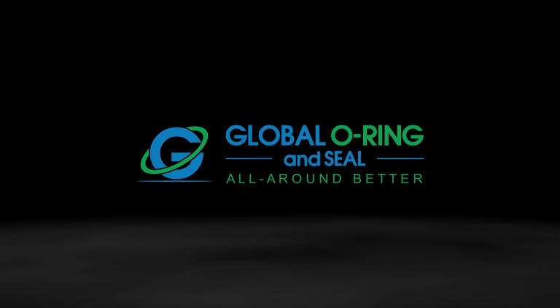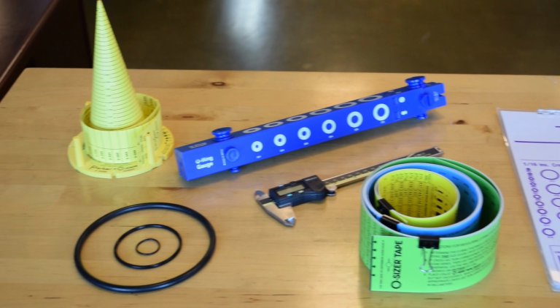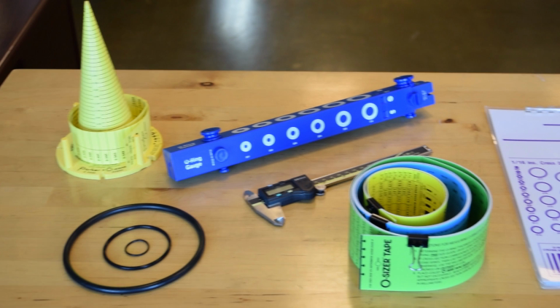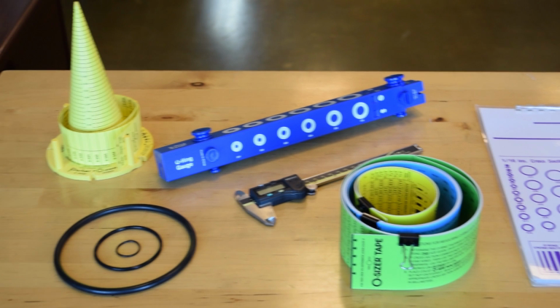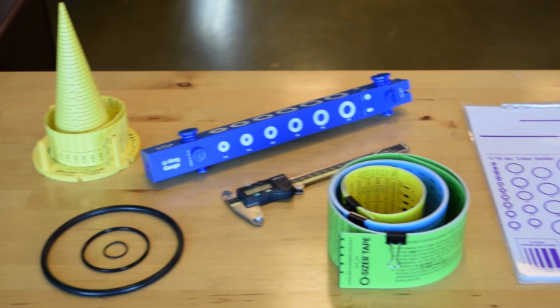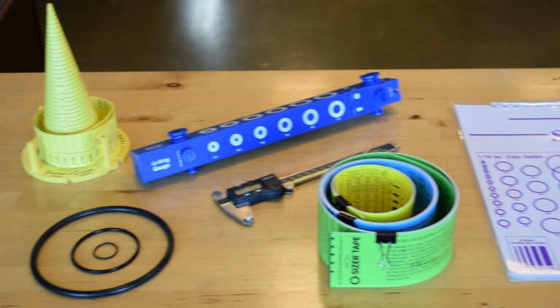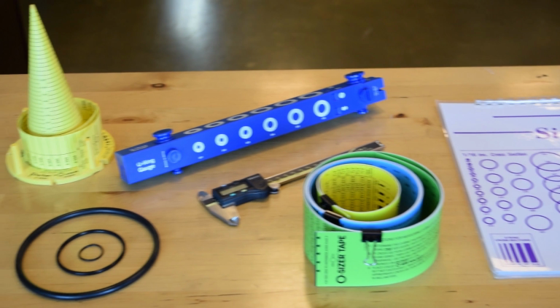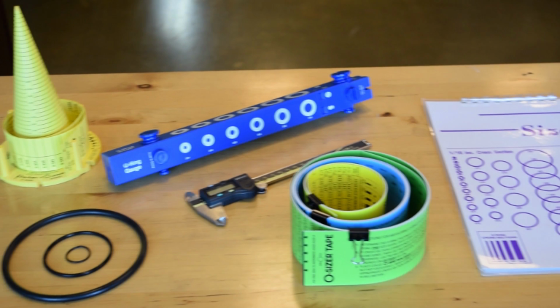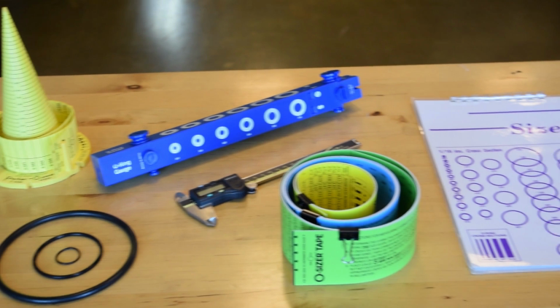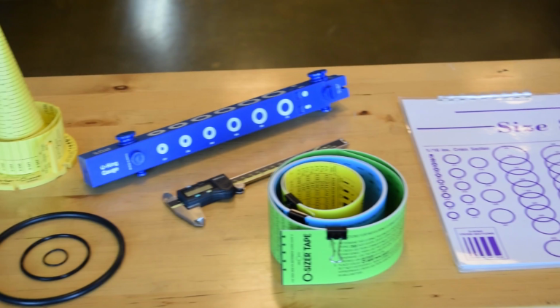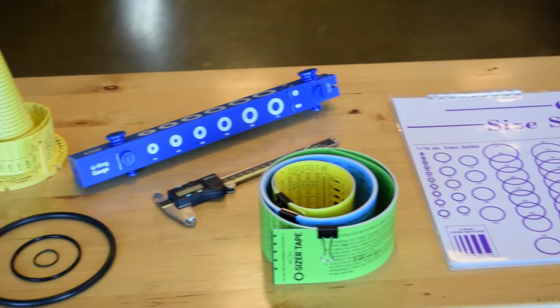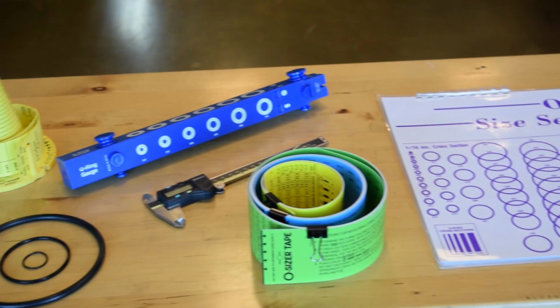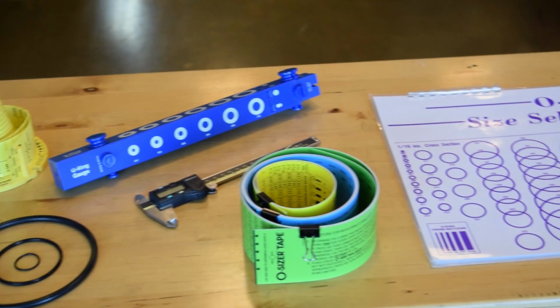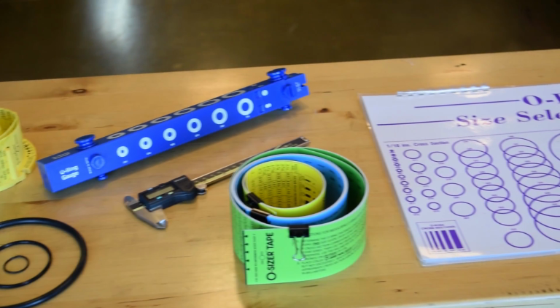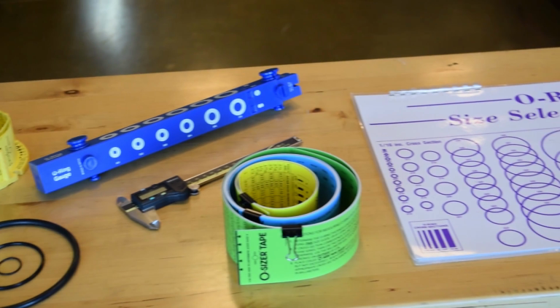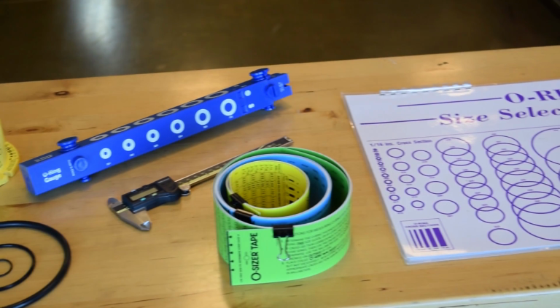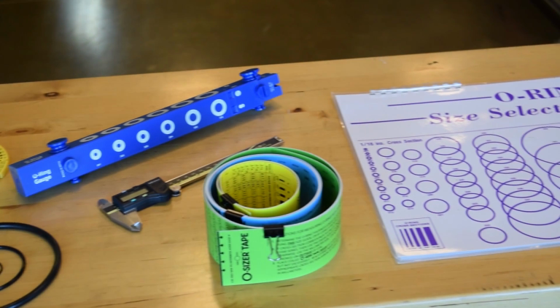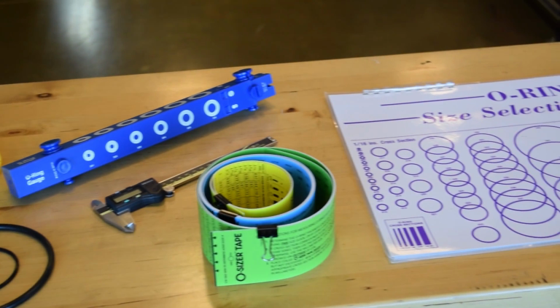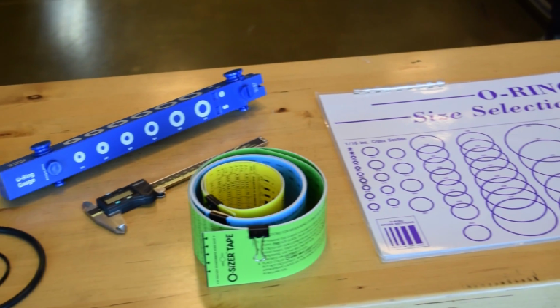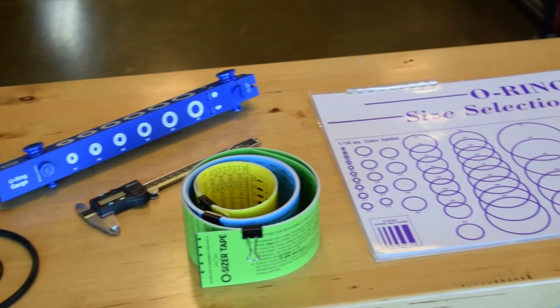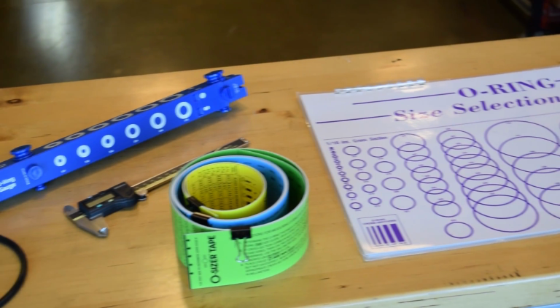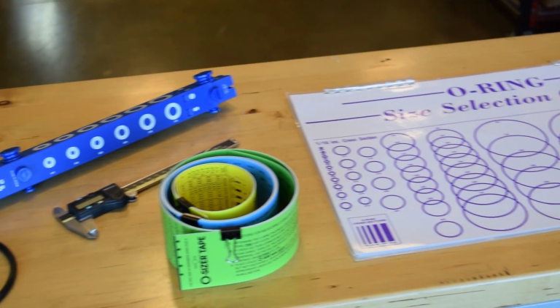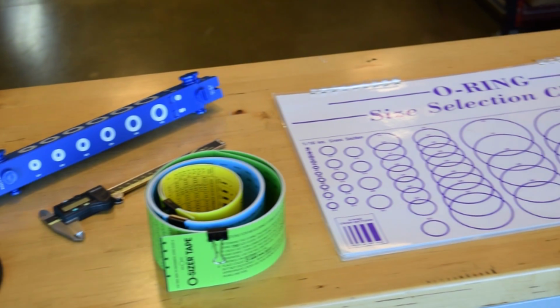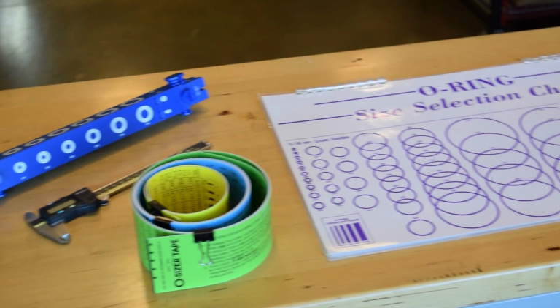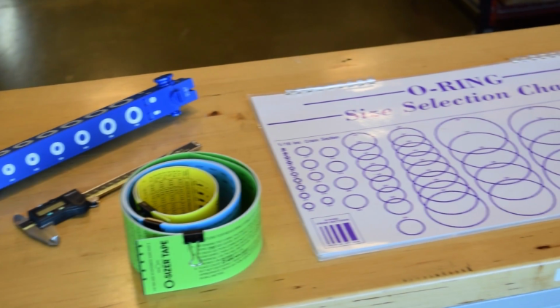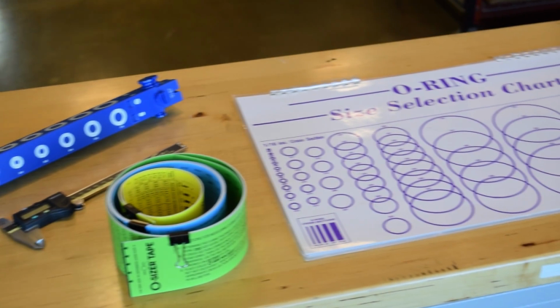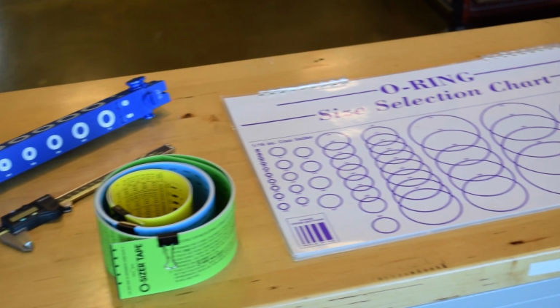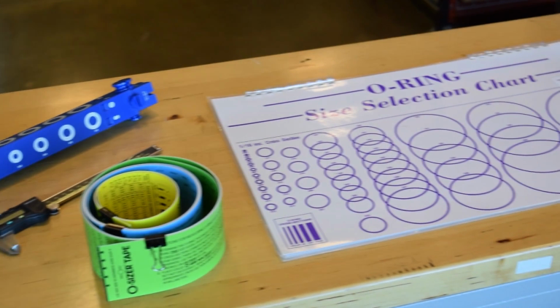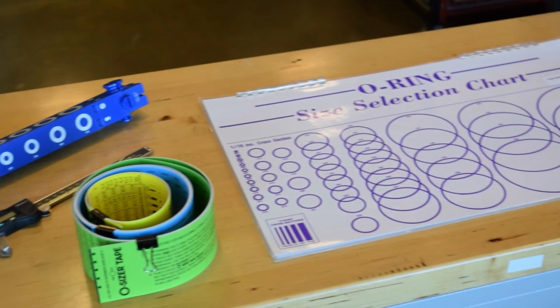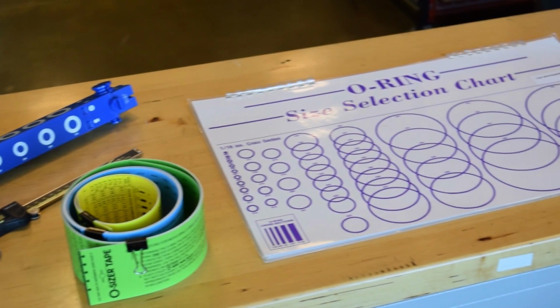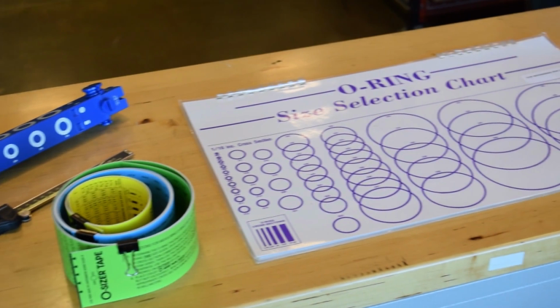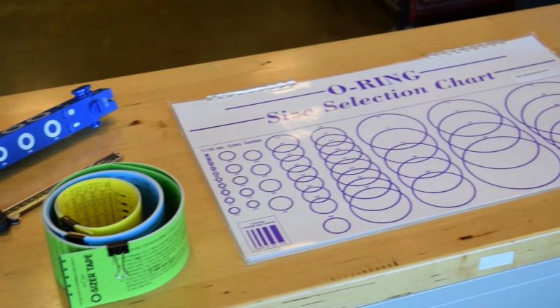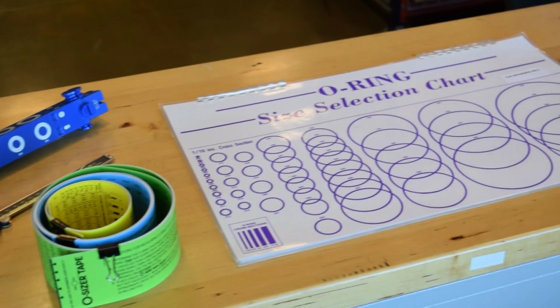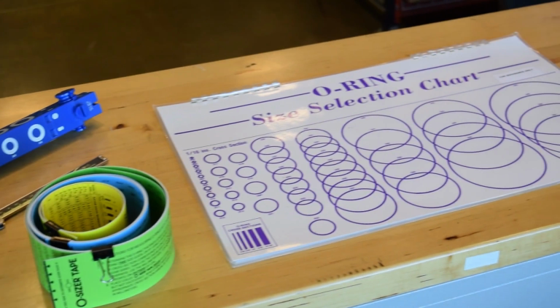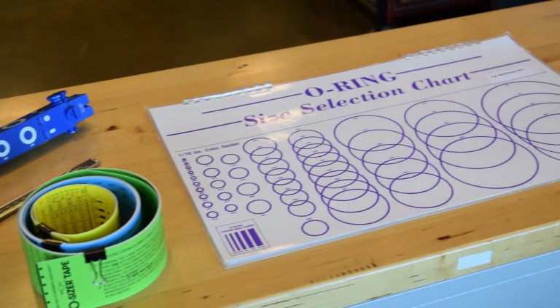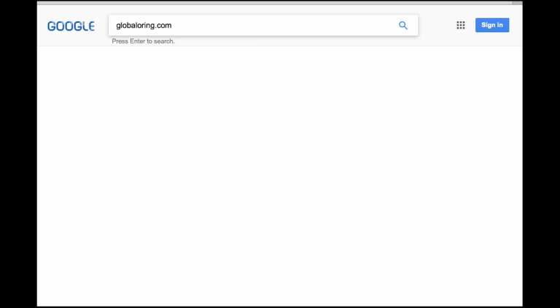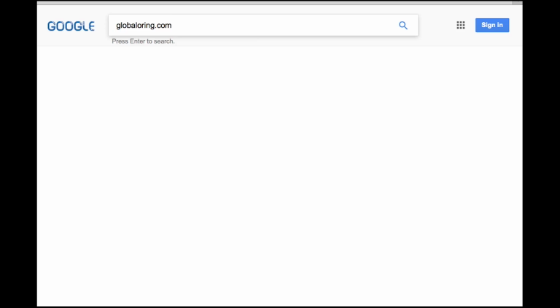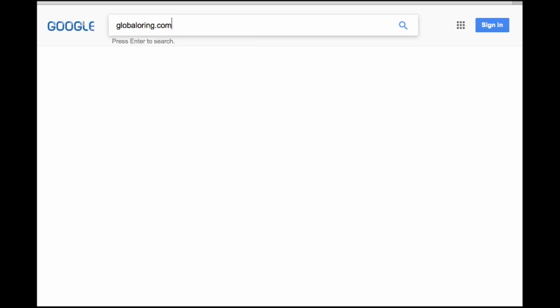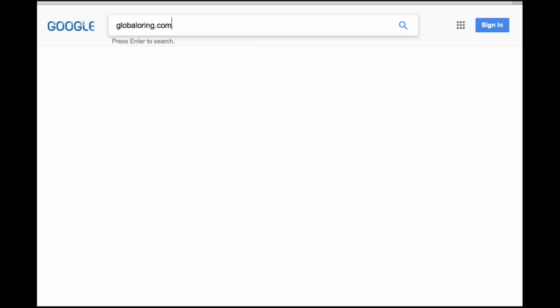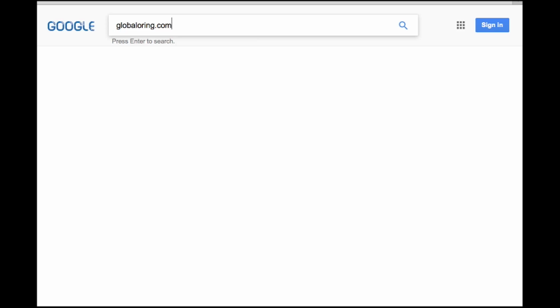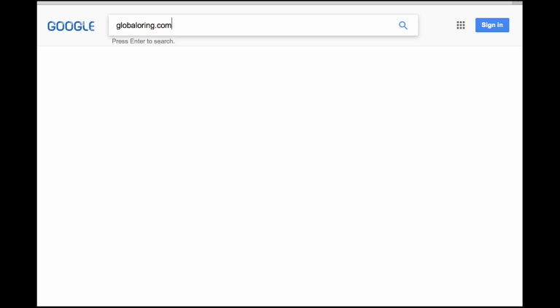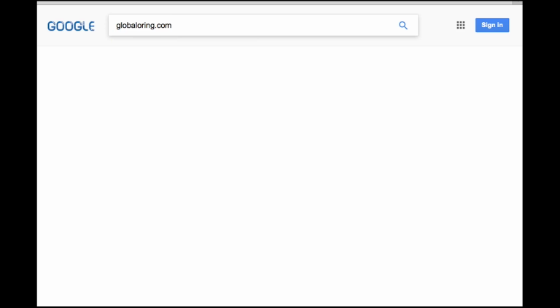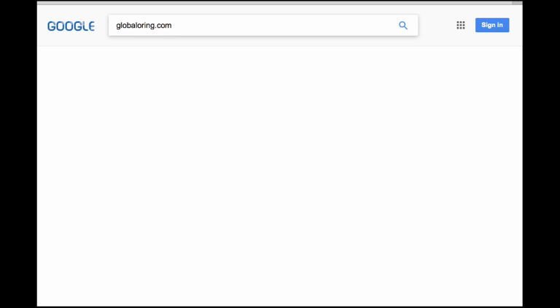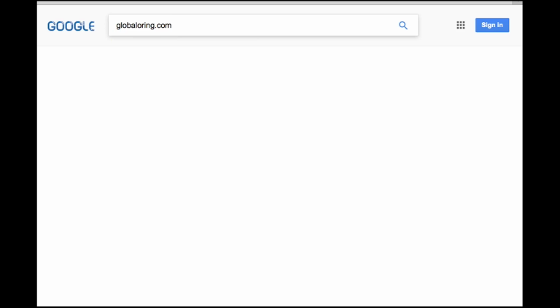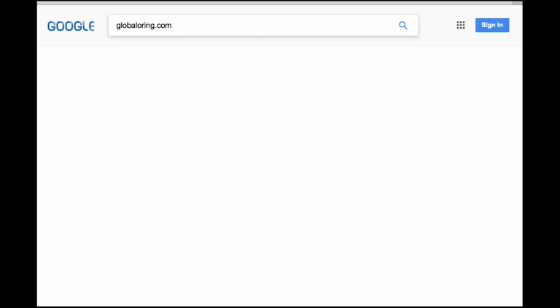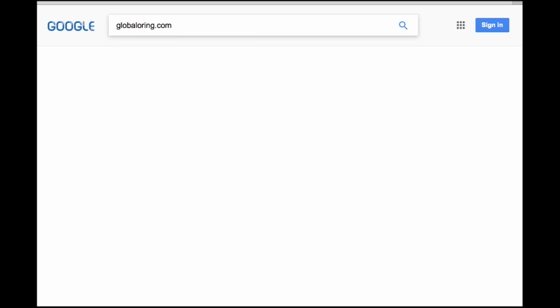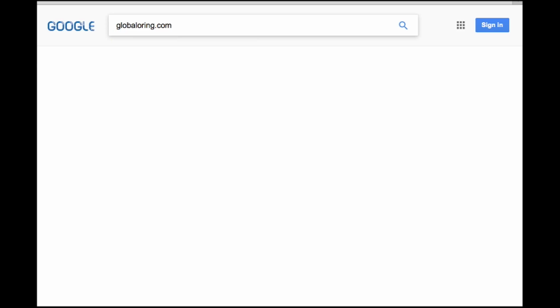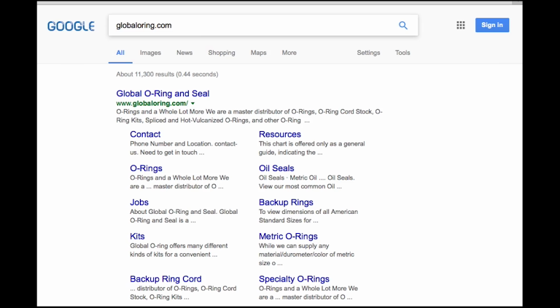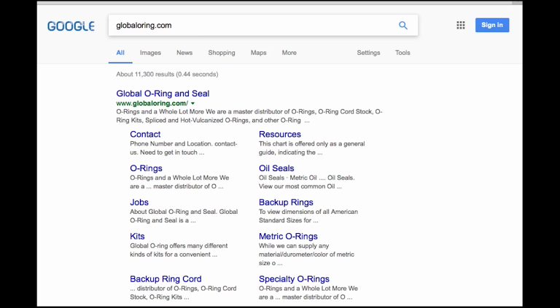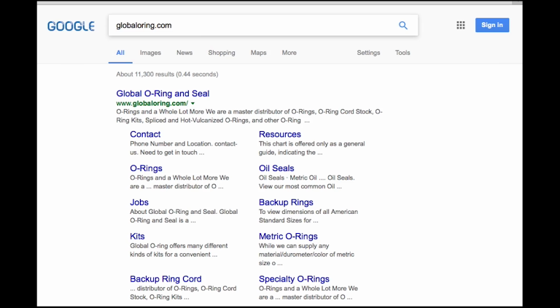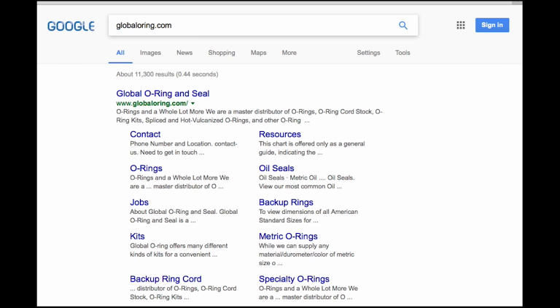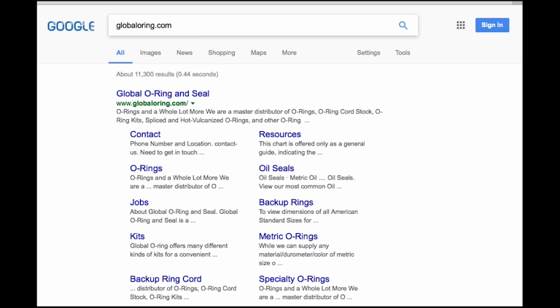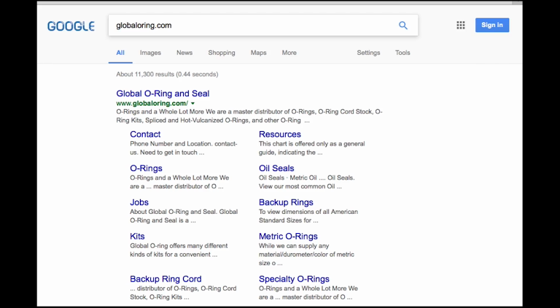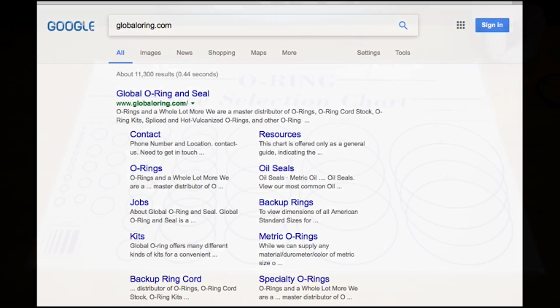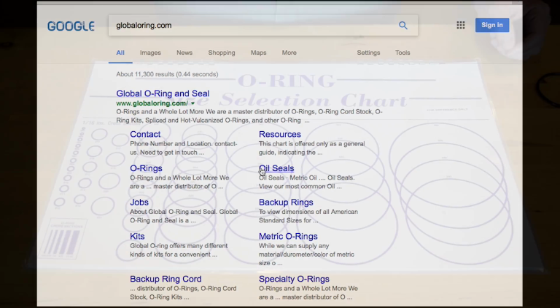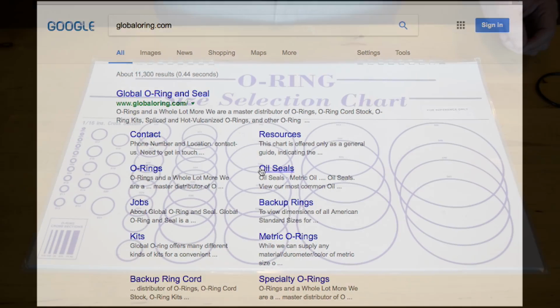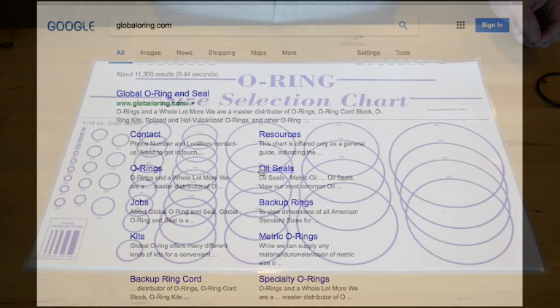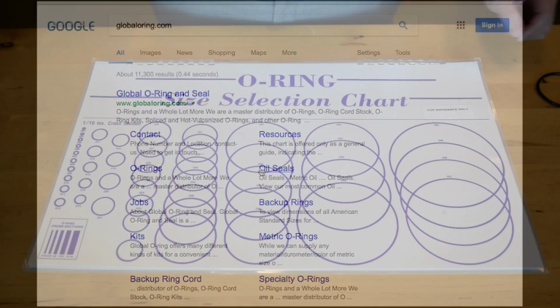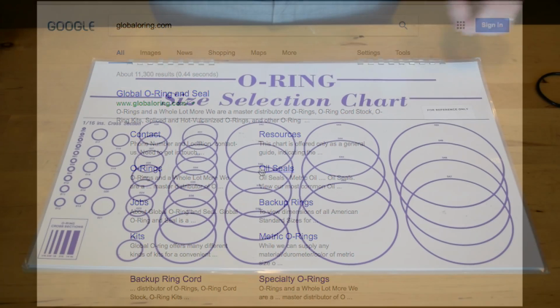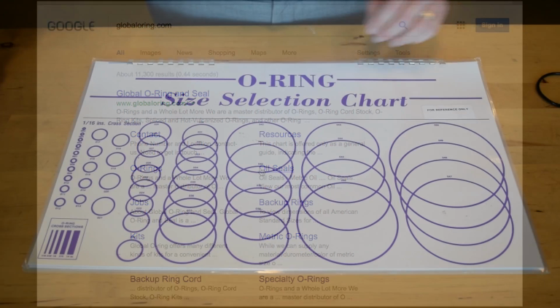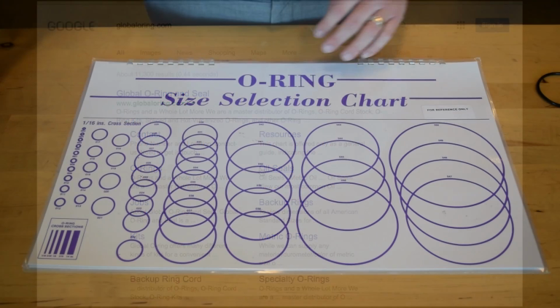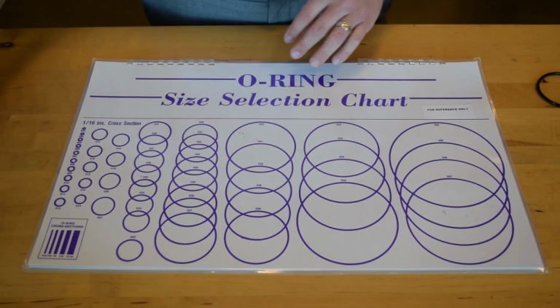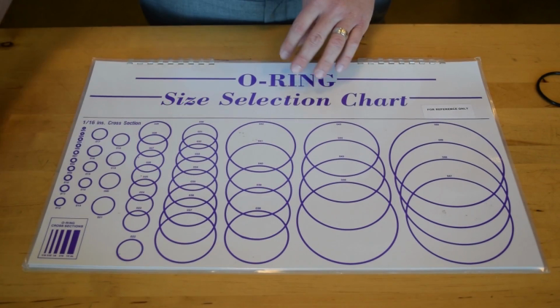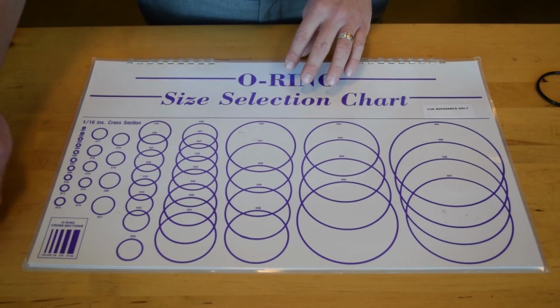For accurate sizing, we recommend these tools, all available from Global O-Ring. Please go to our website to purchase any of the following.